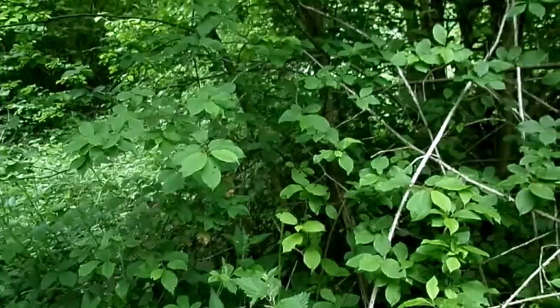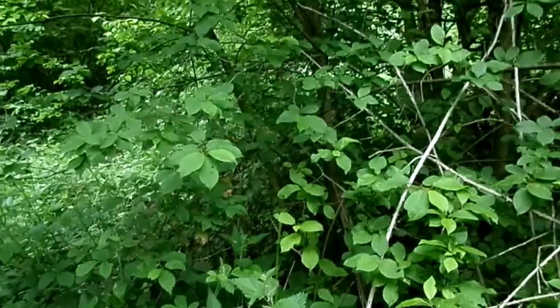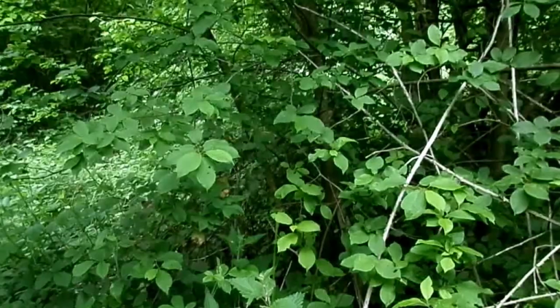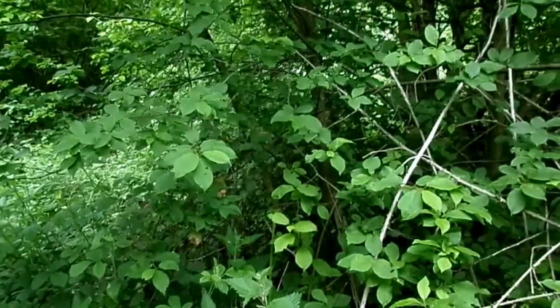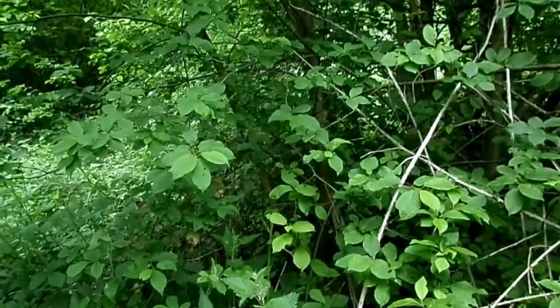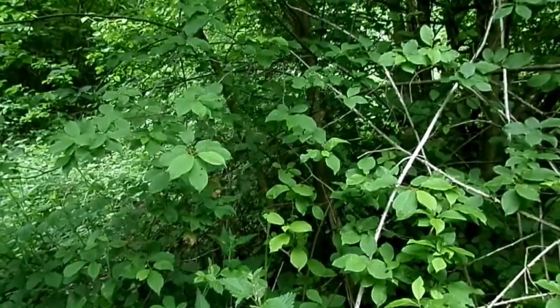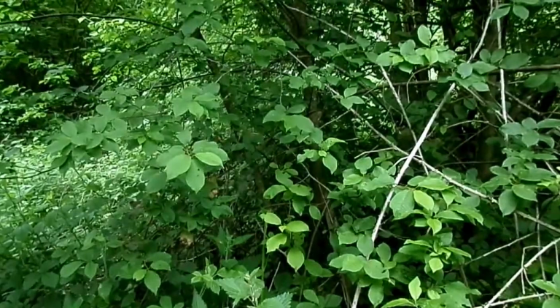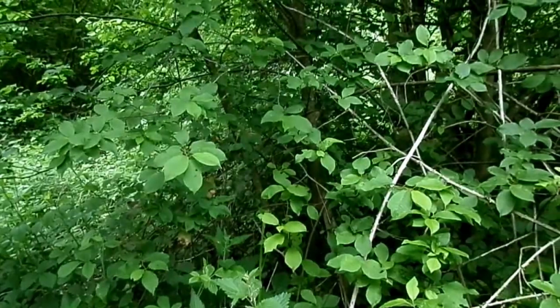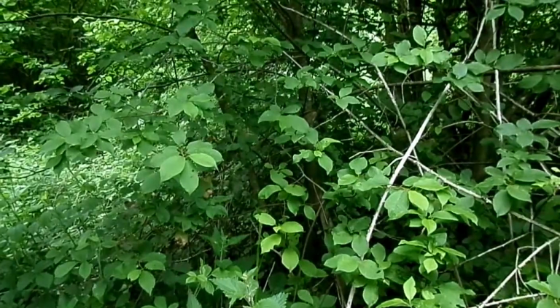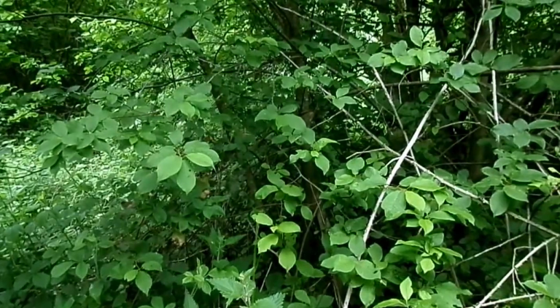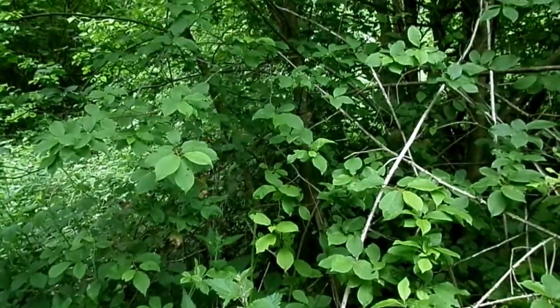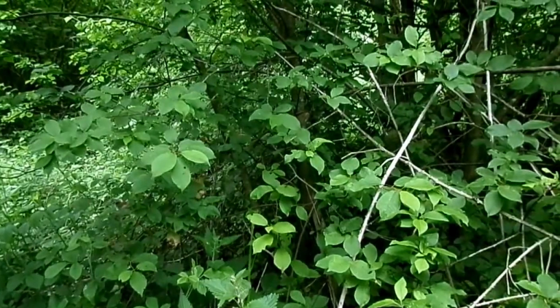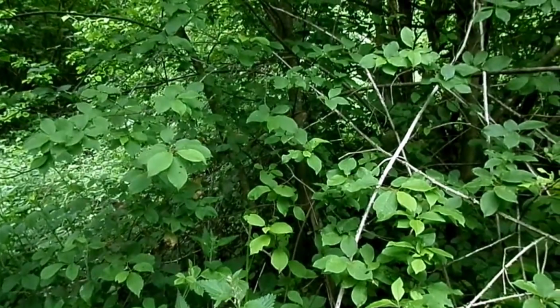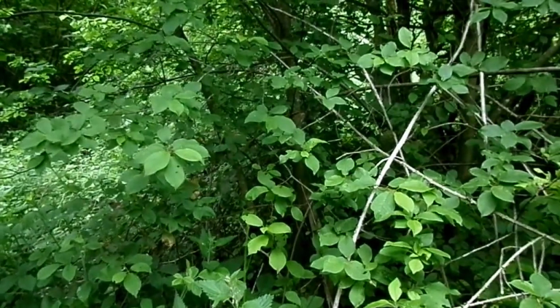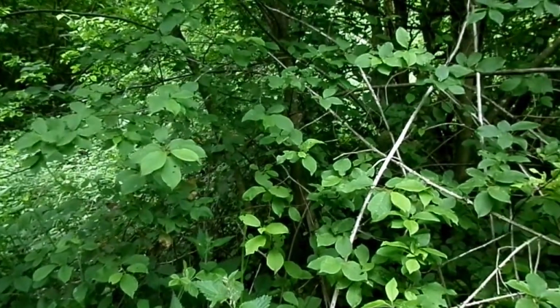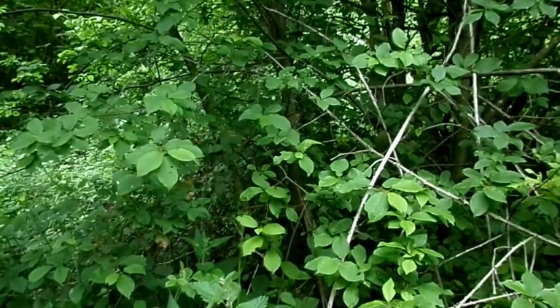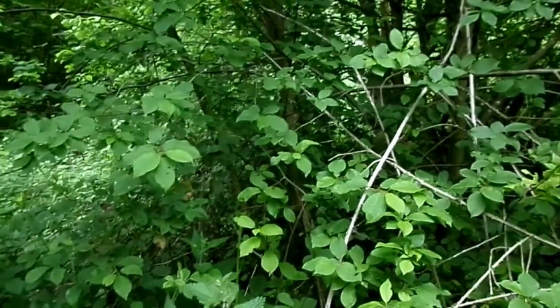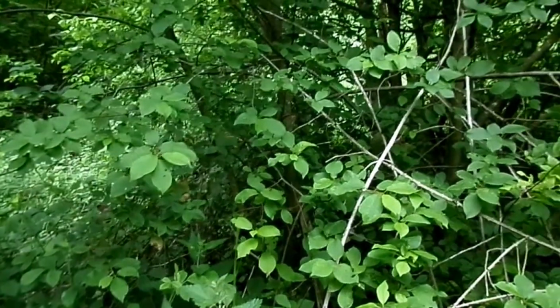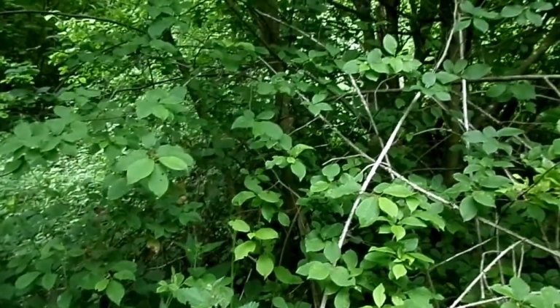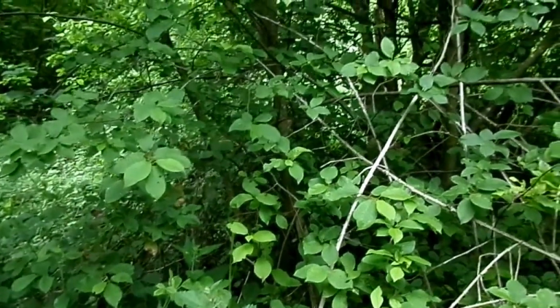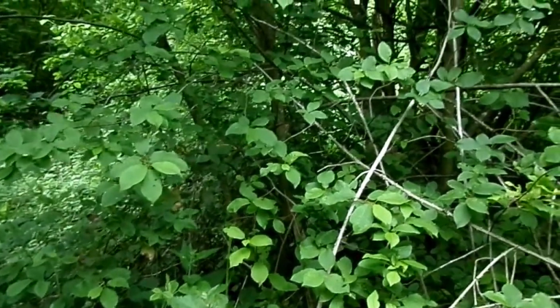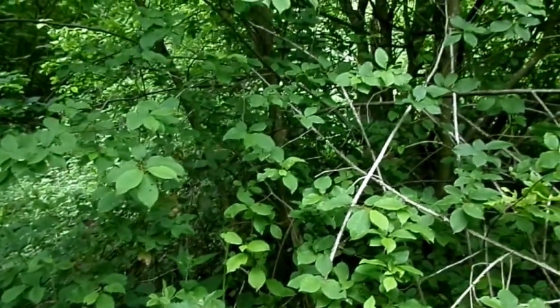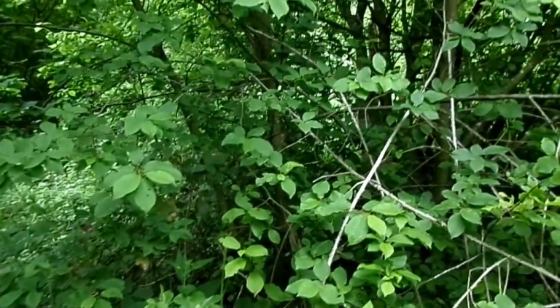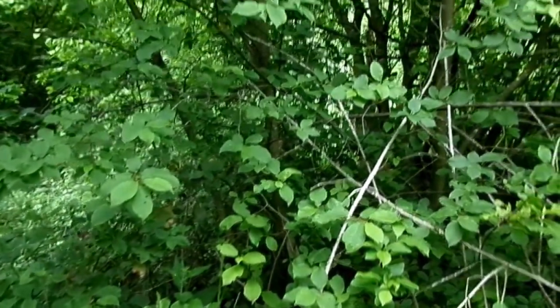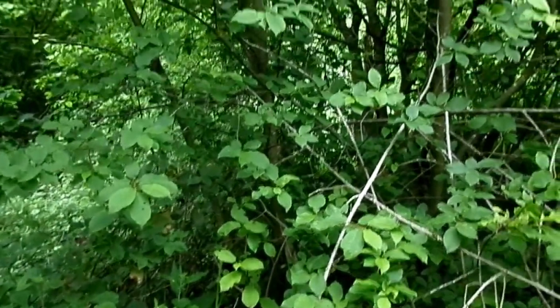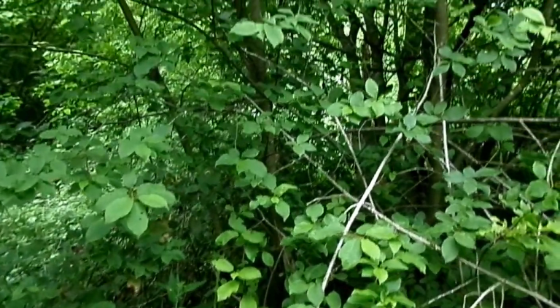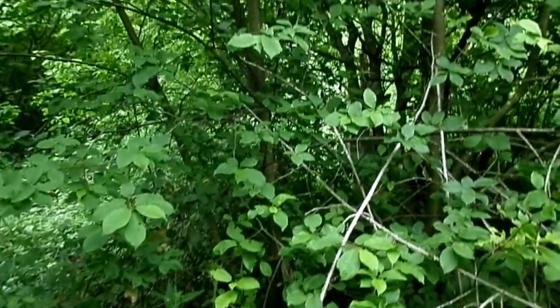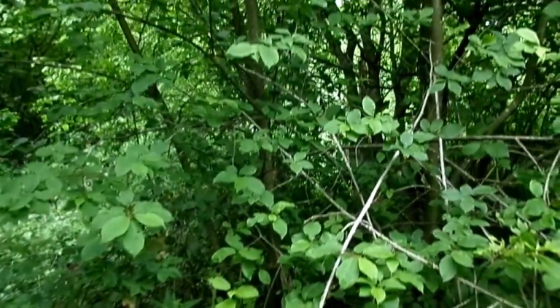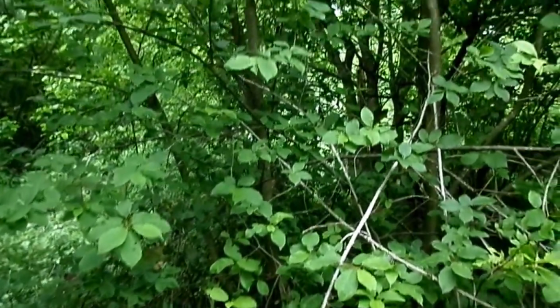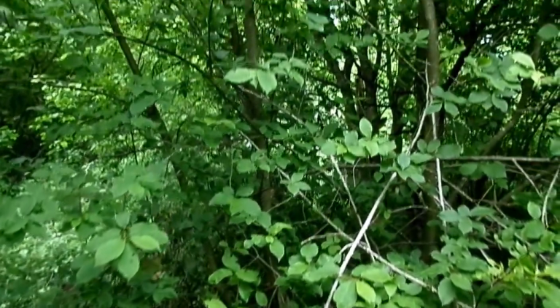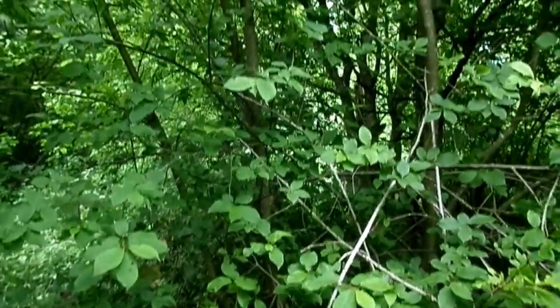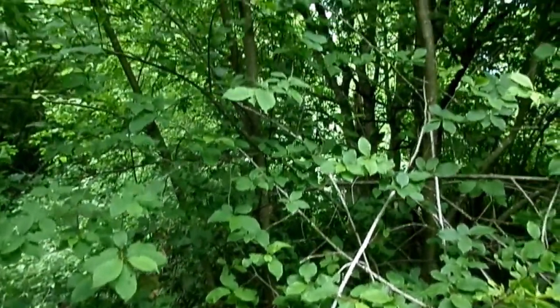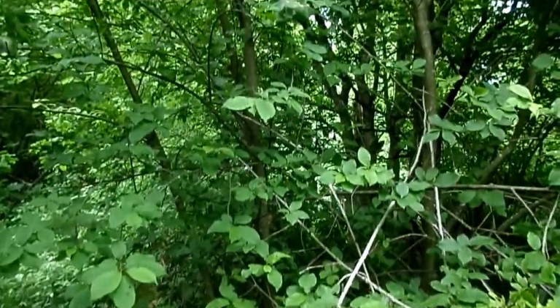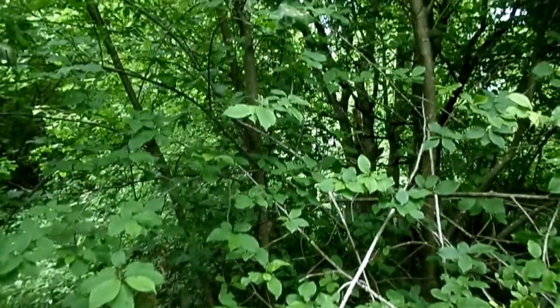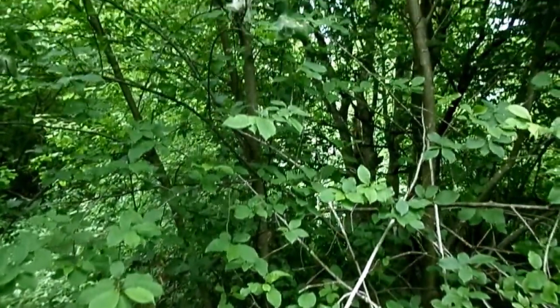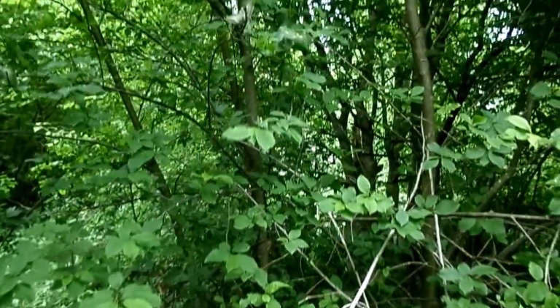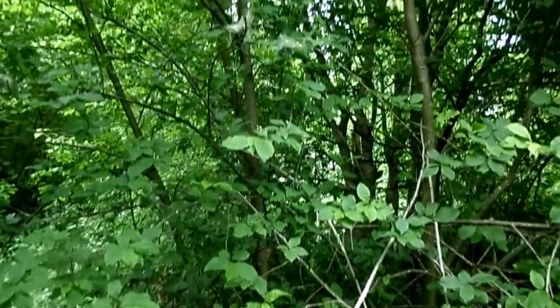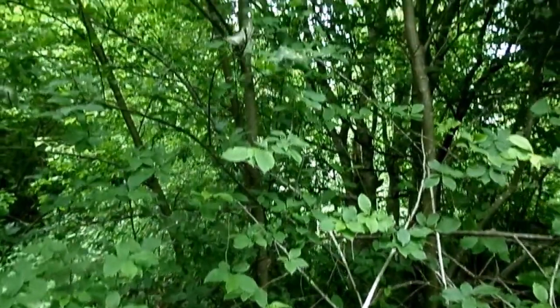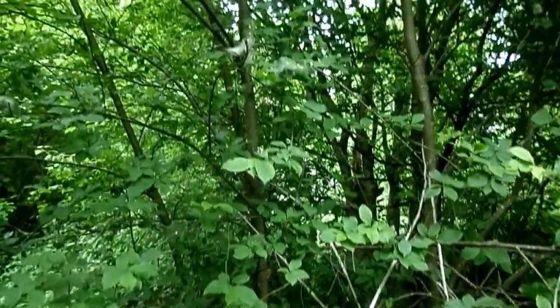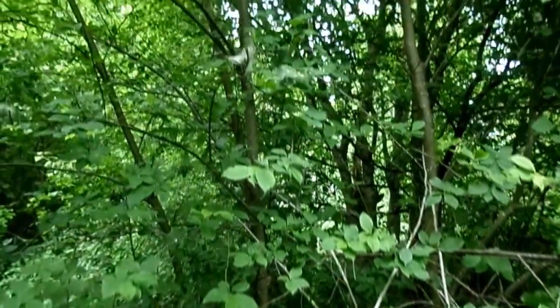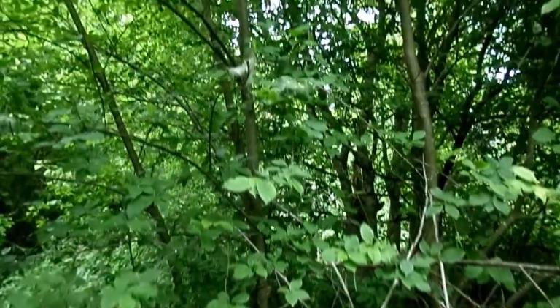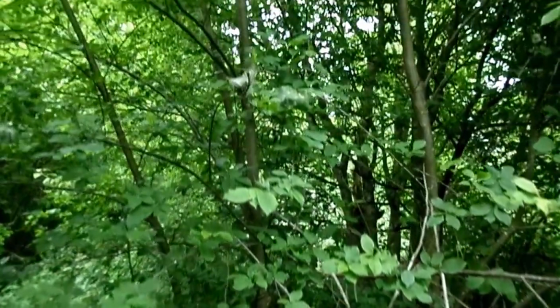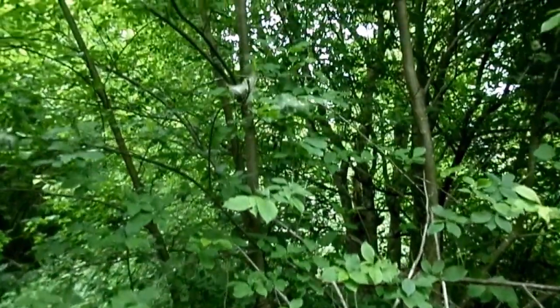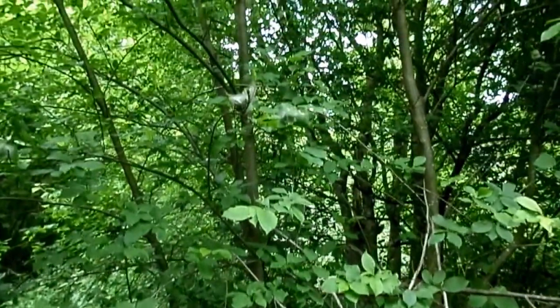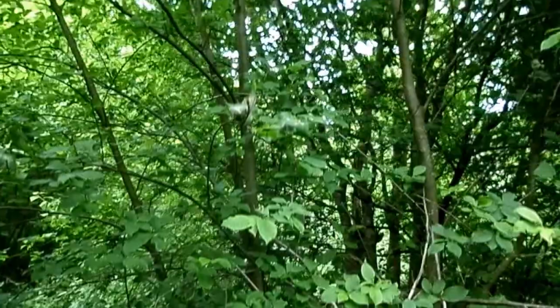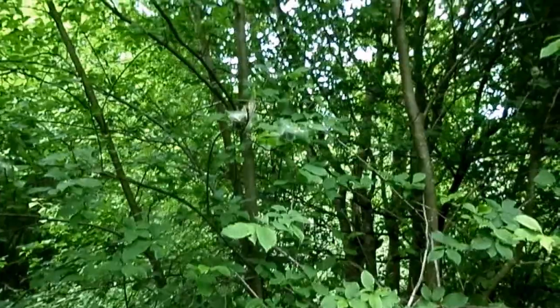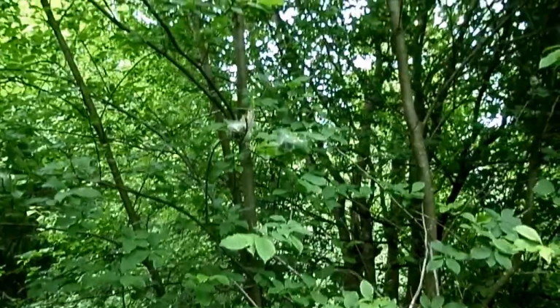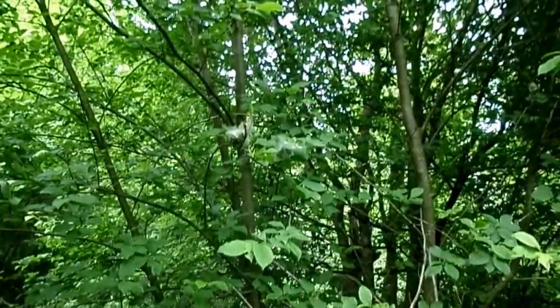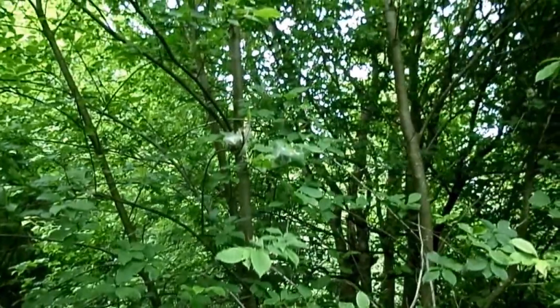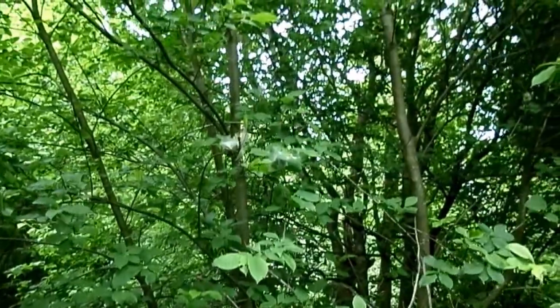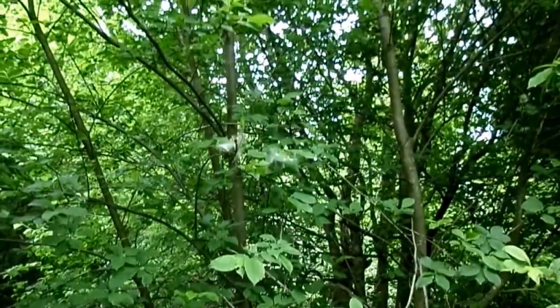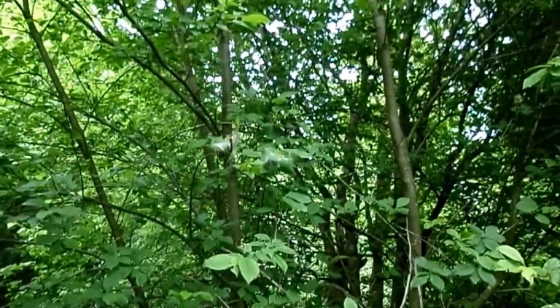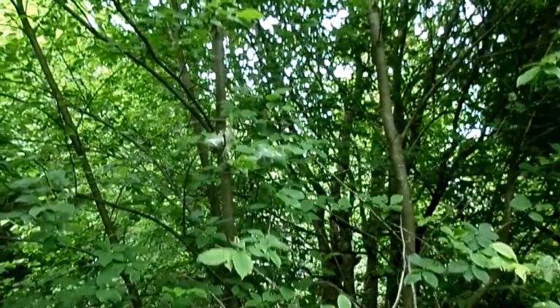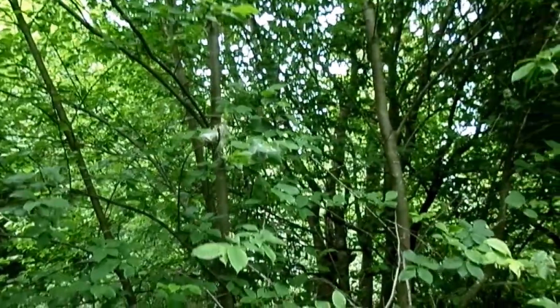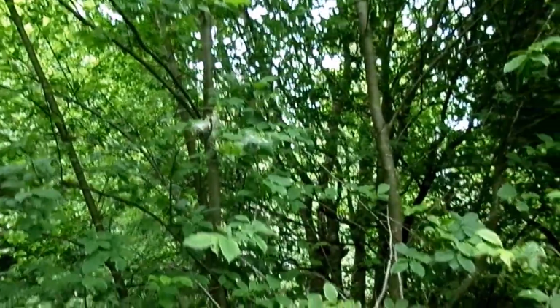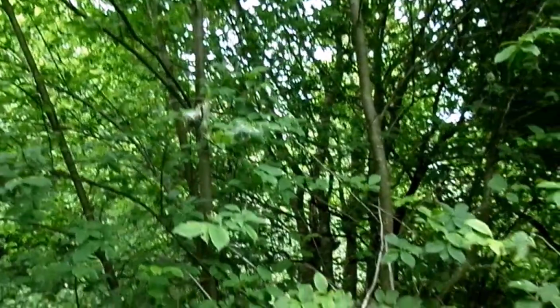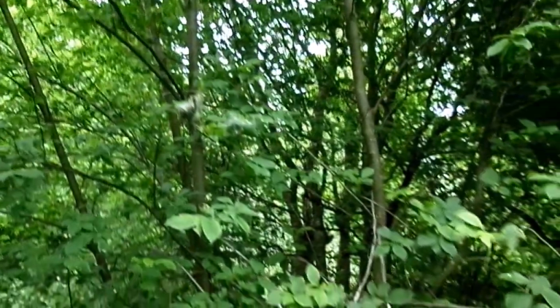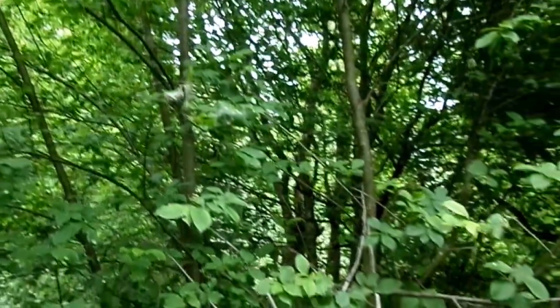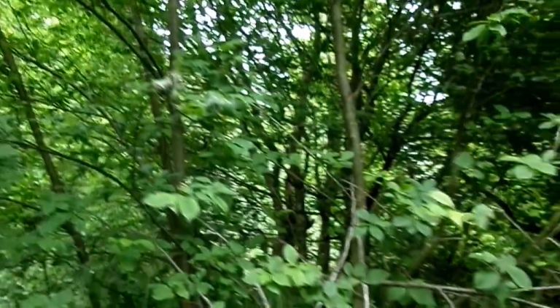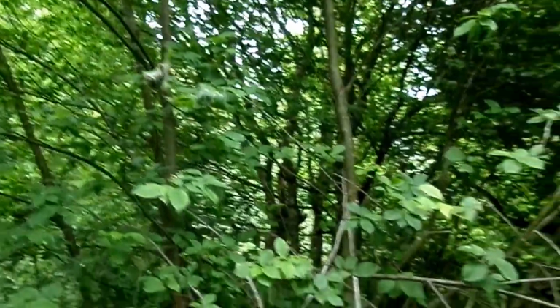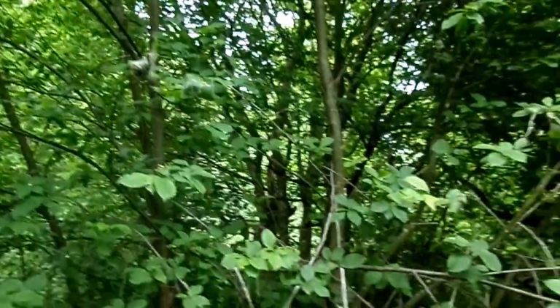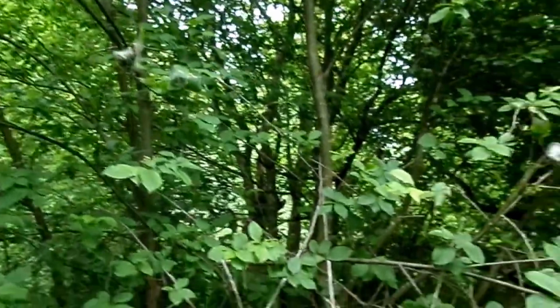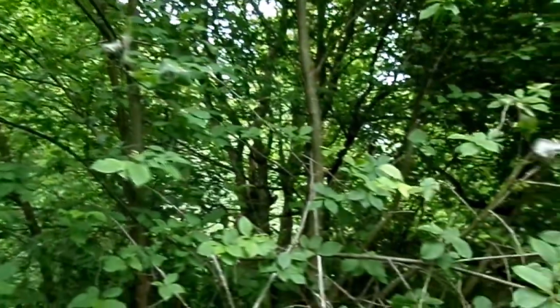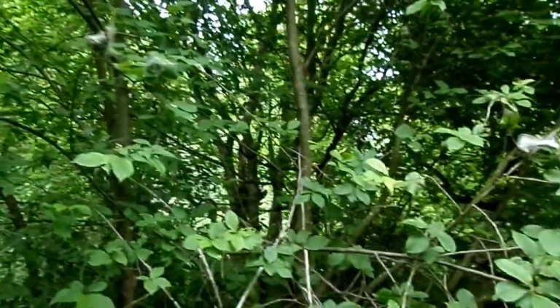This is a bird cherry, Prunus padus, growing in the woodlands at Loudon, not far from Goulston in East Ayrshire.